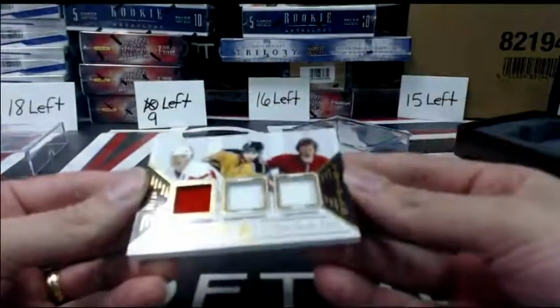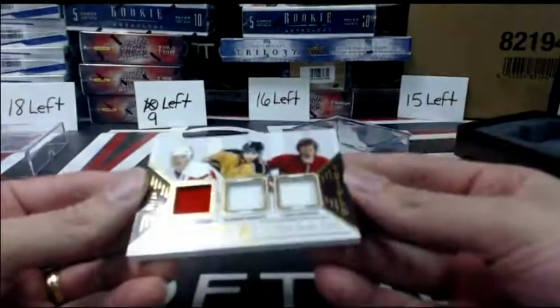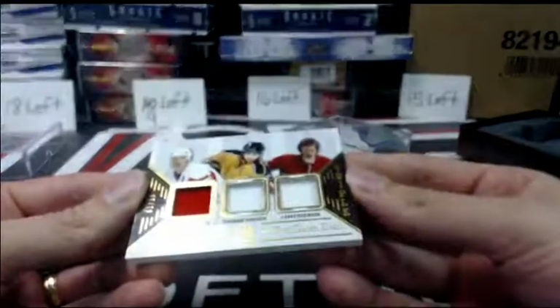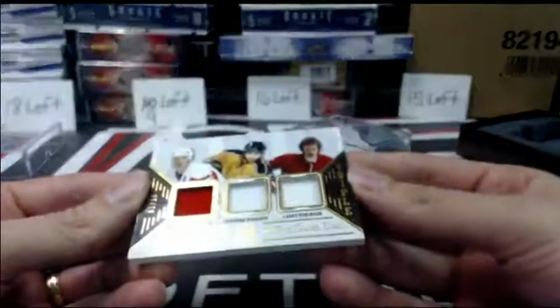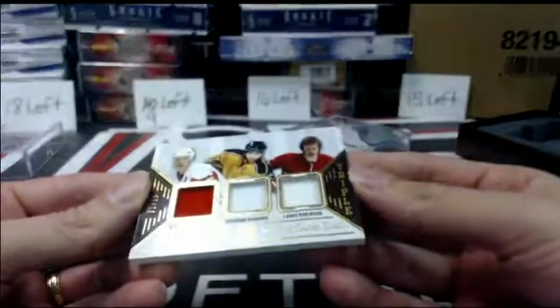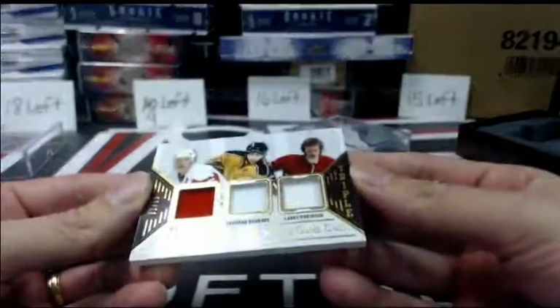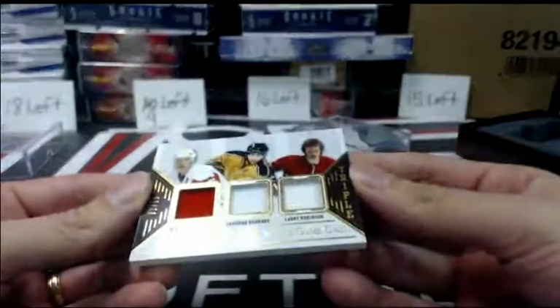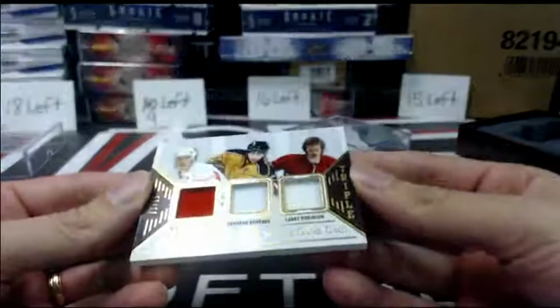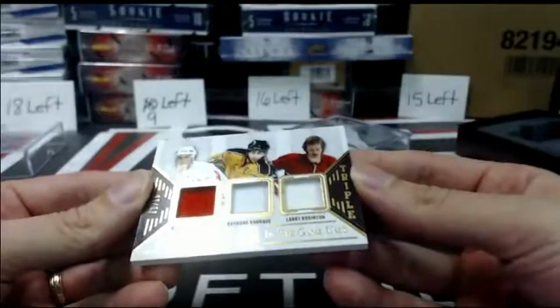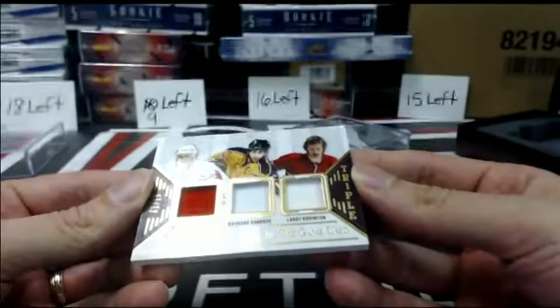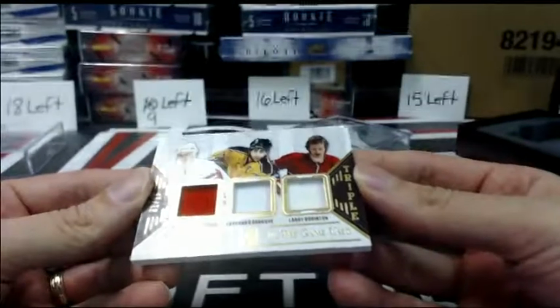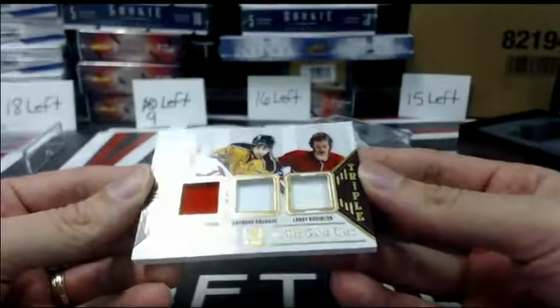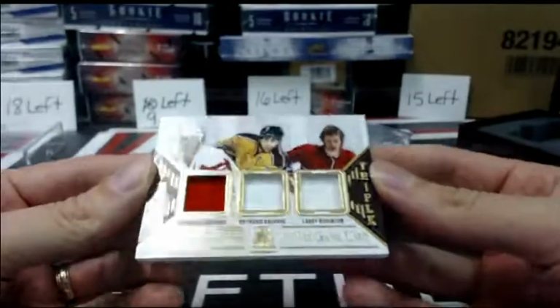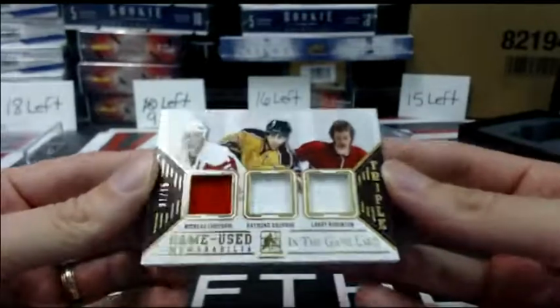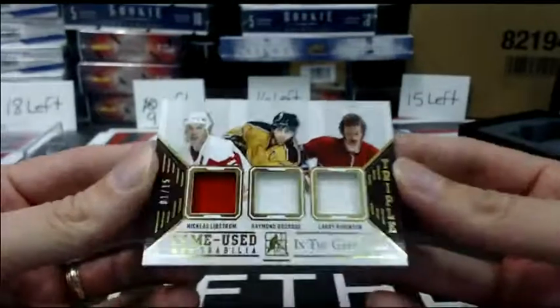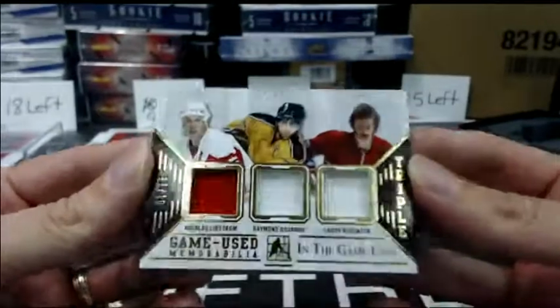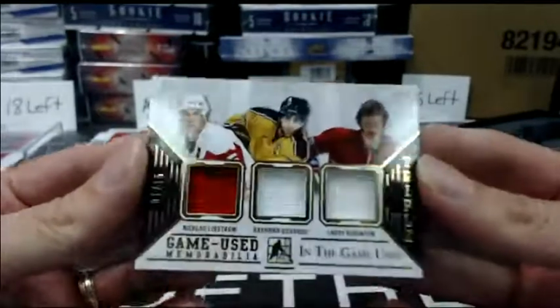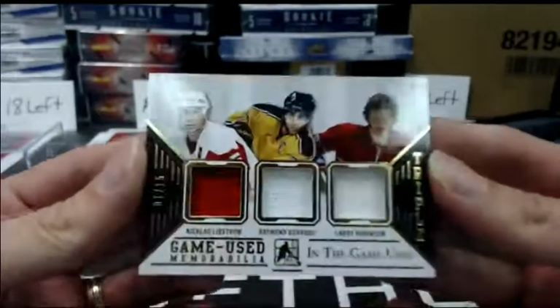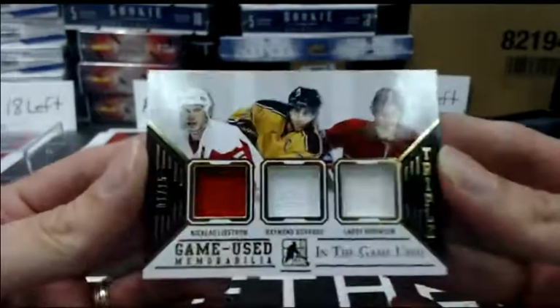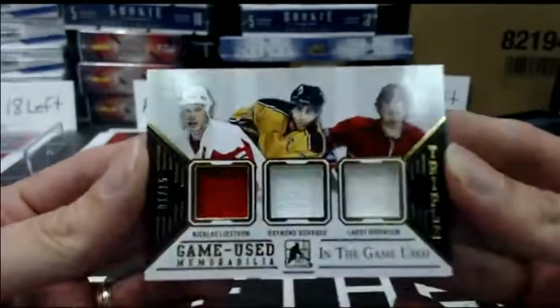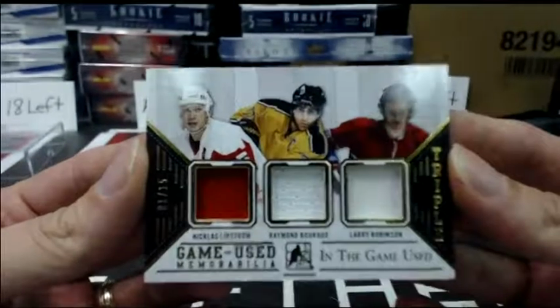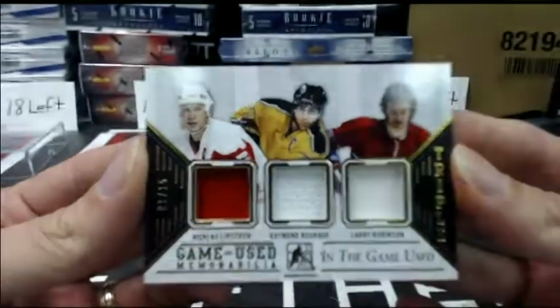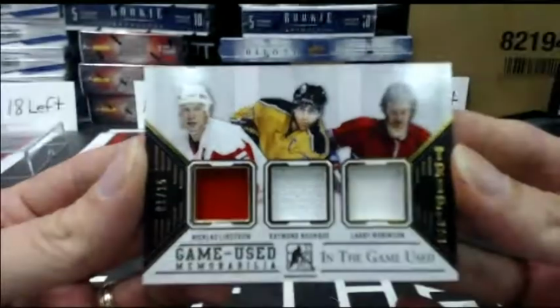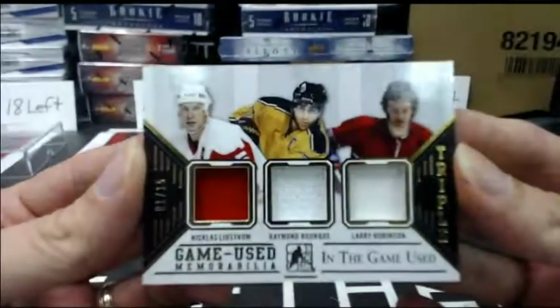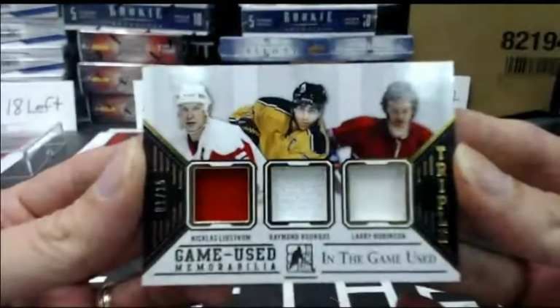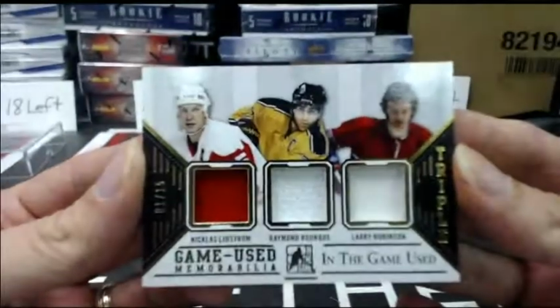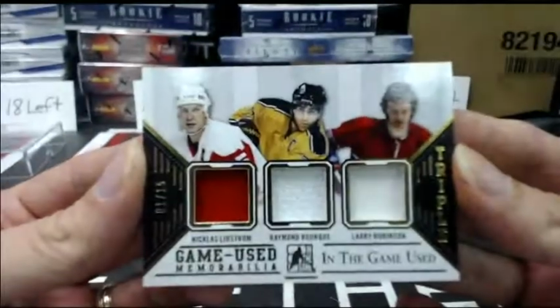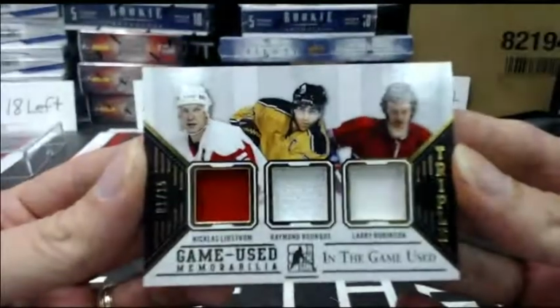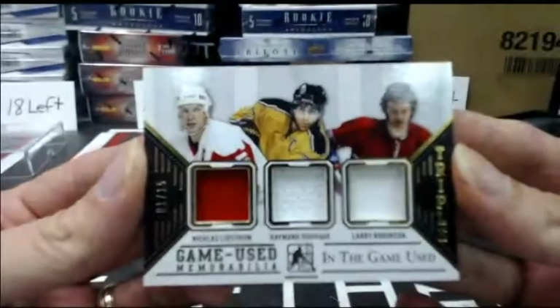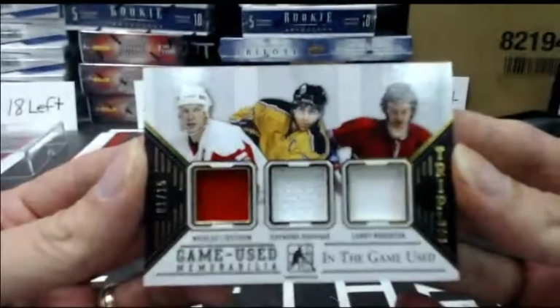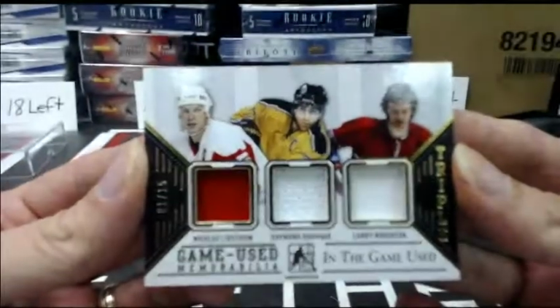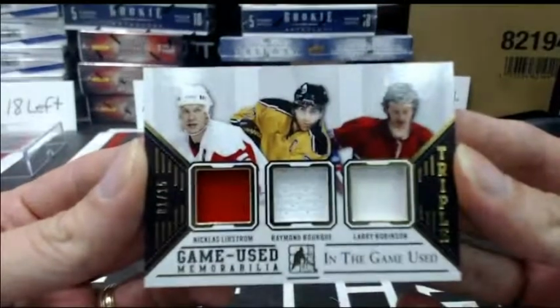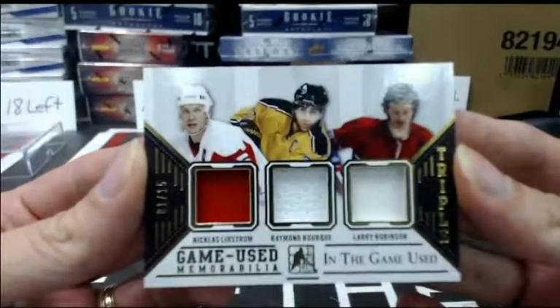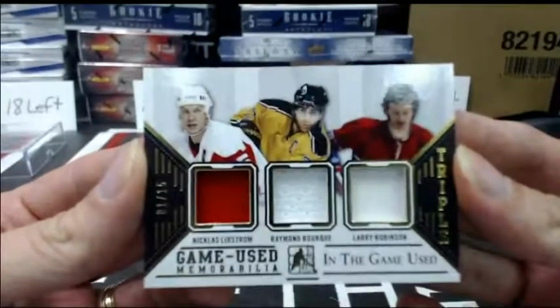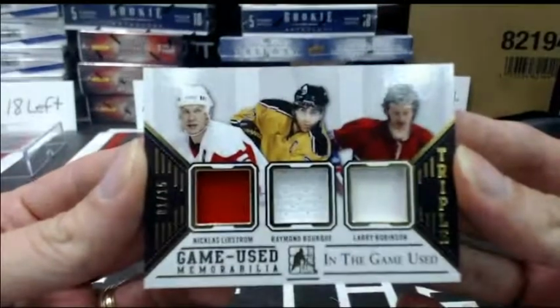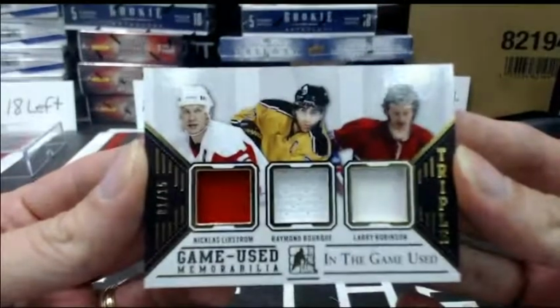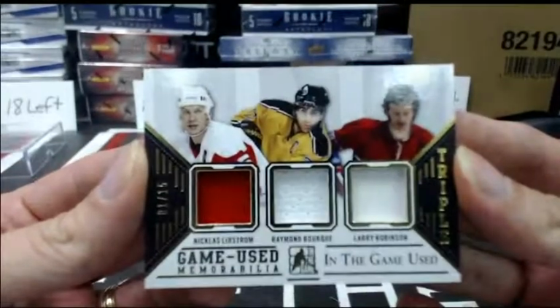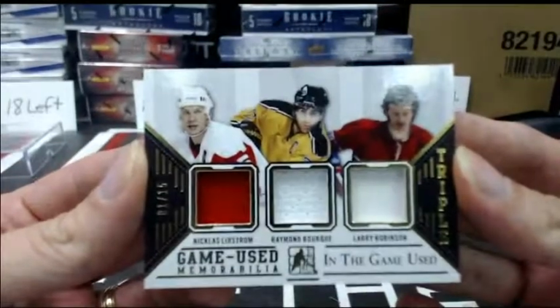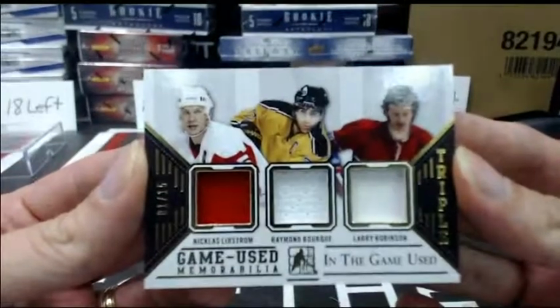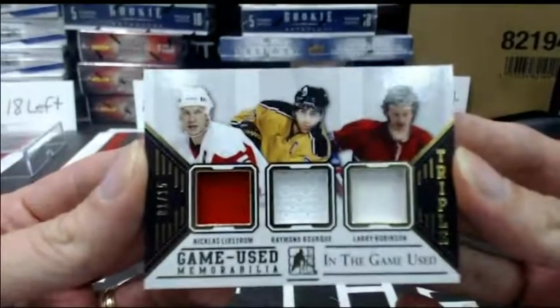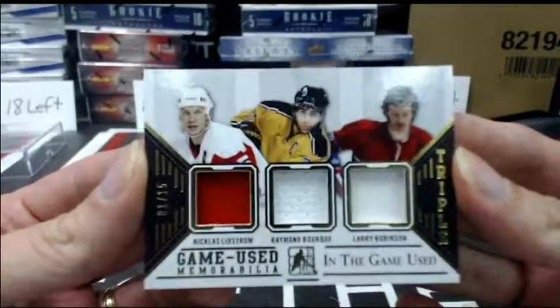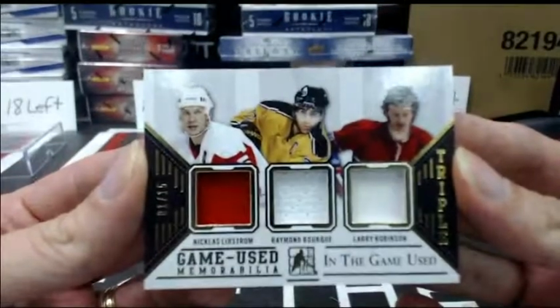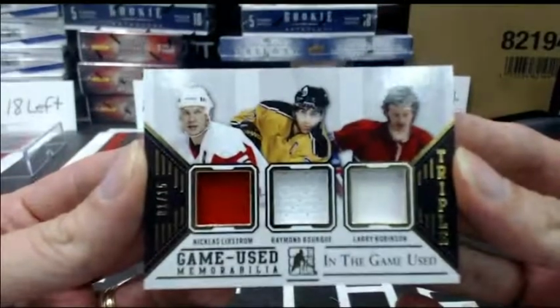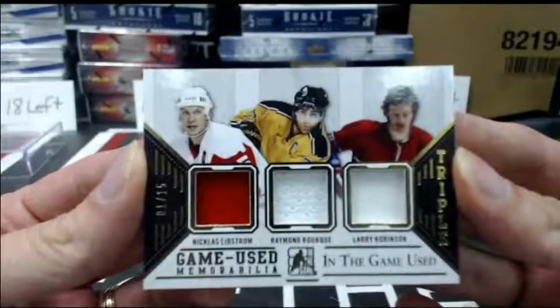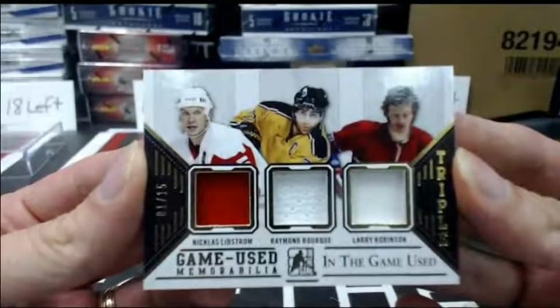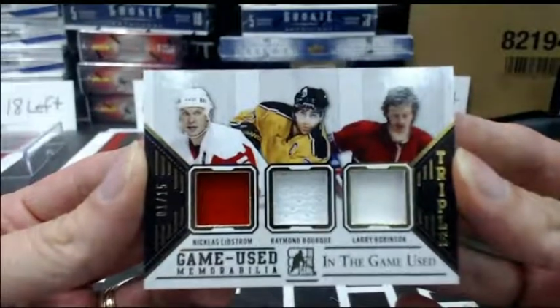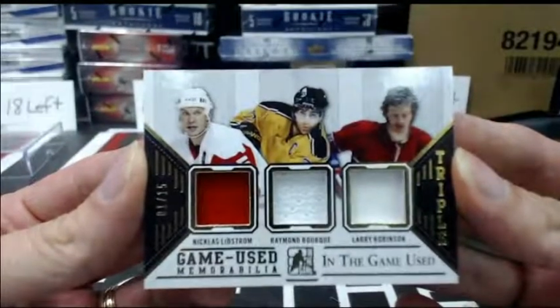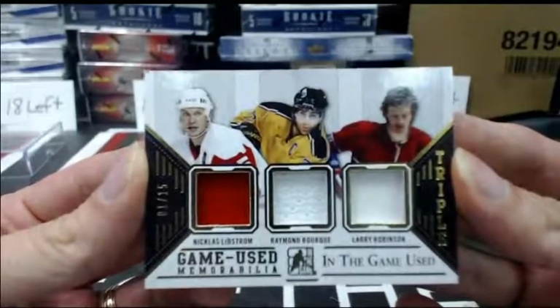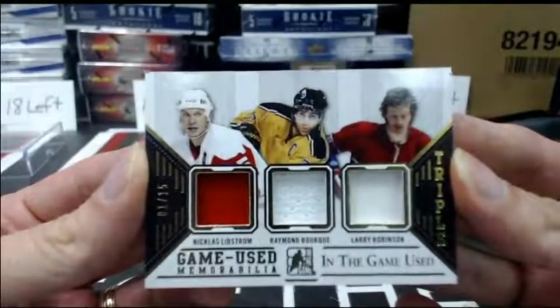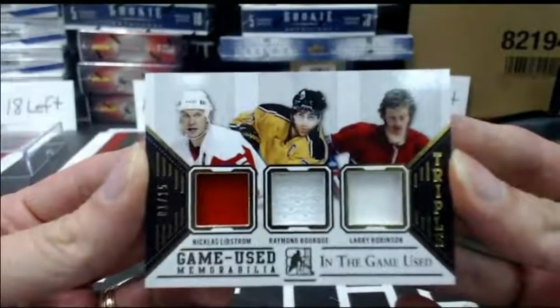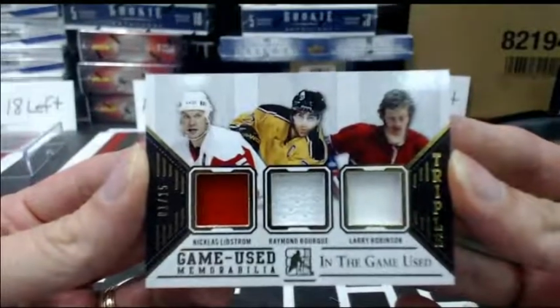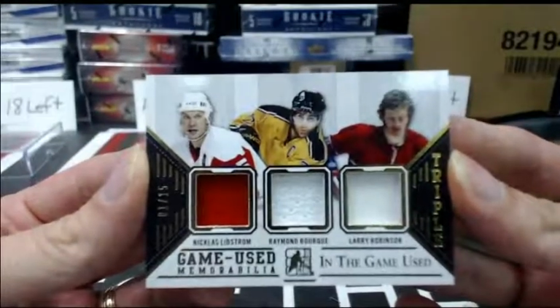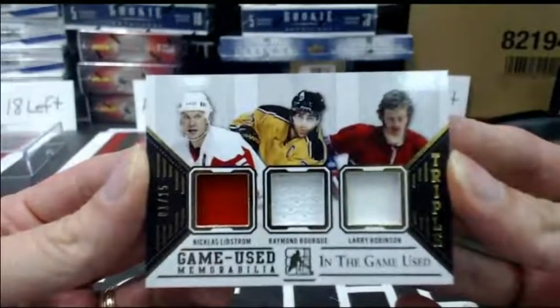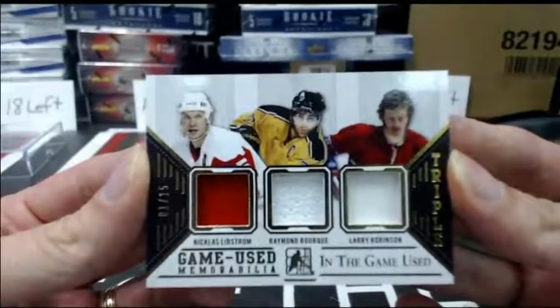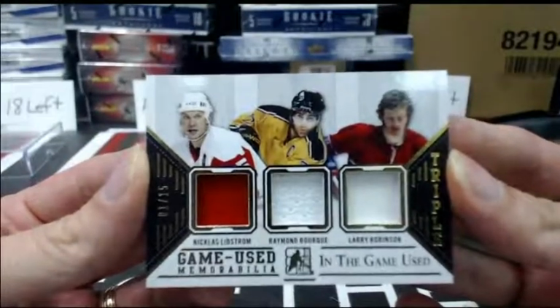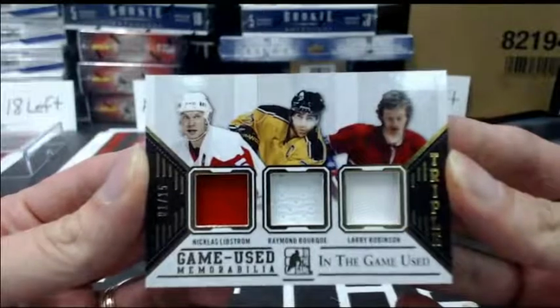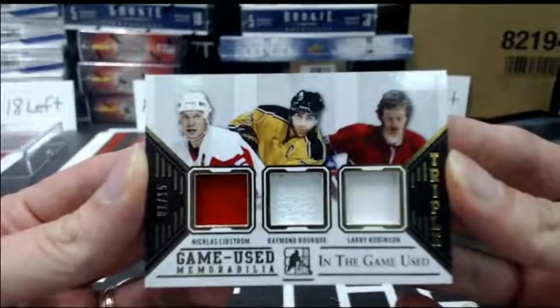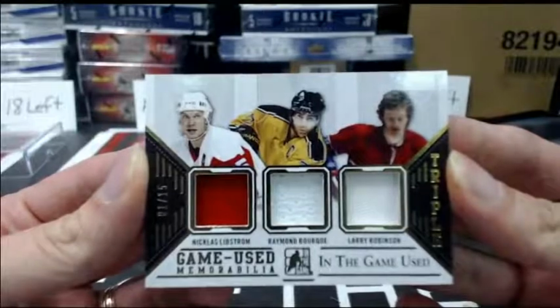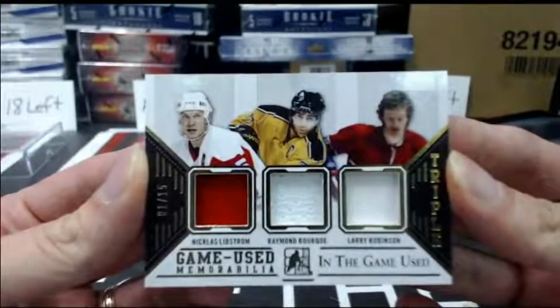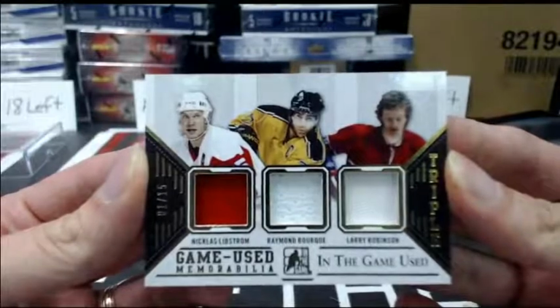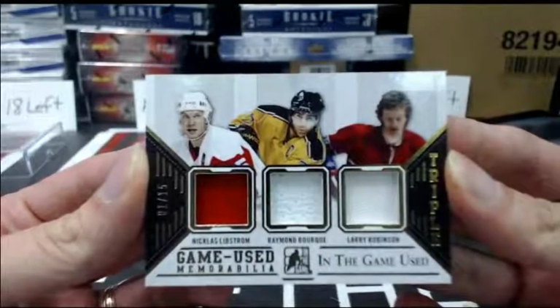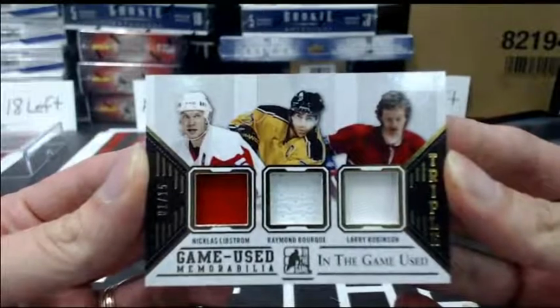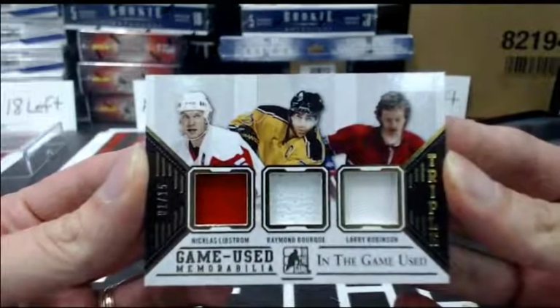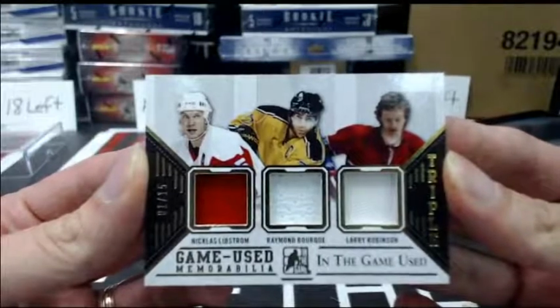Numbered 1 out of 15, a triple jersey of Nicklas Lidstrom, Ray Bourque, and Larry Robinson.